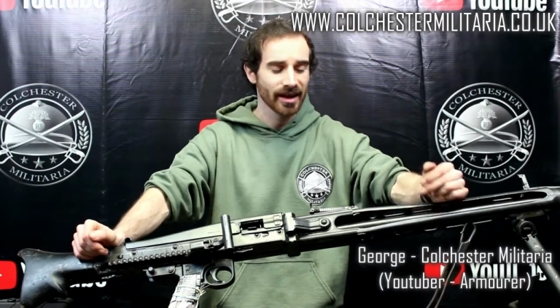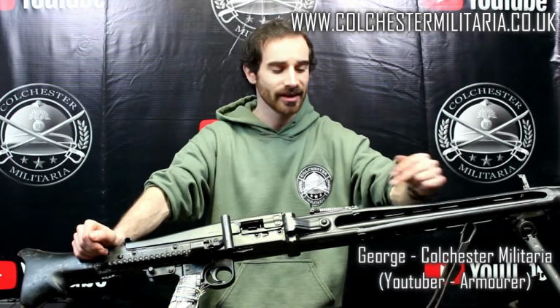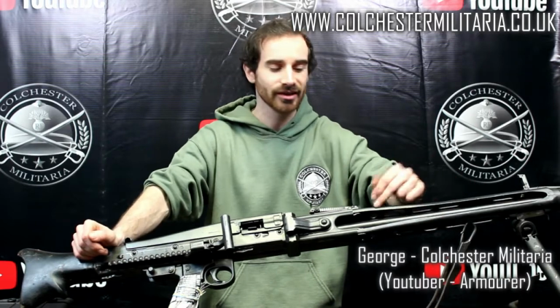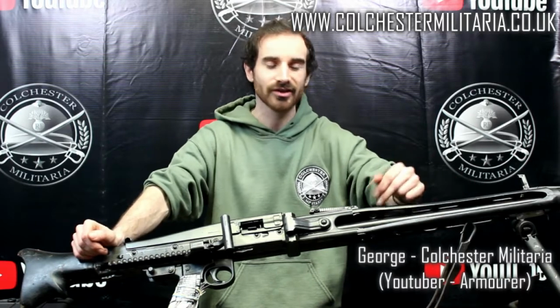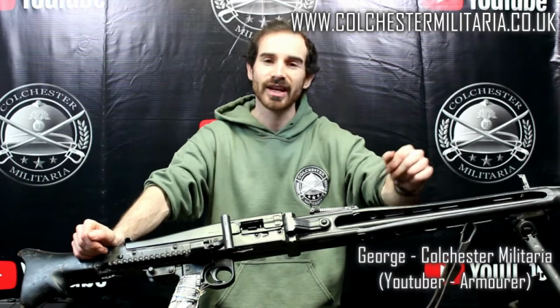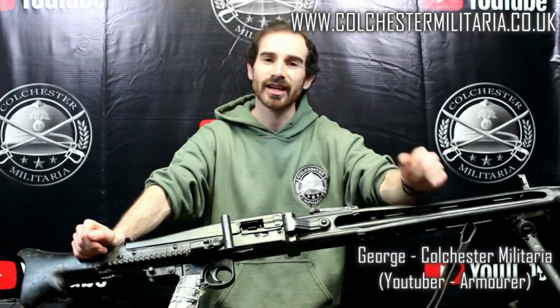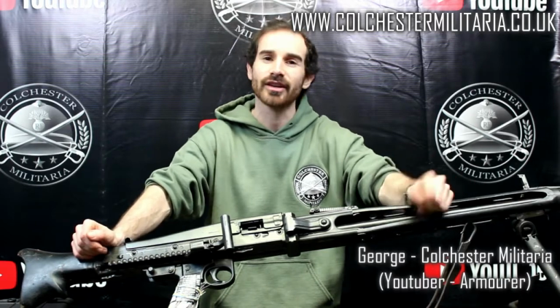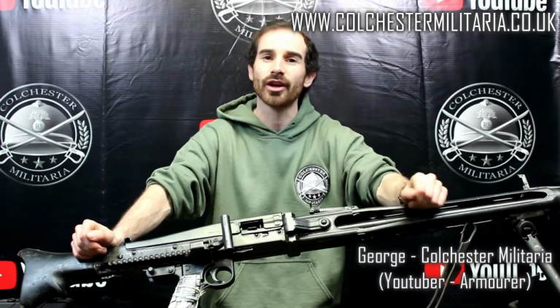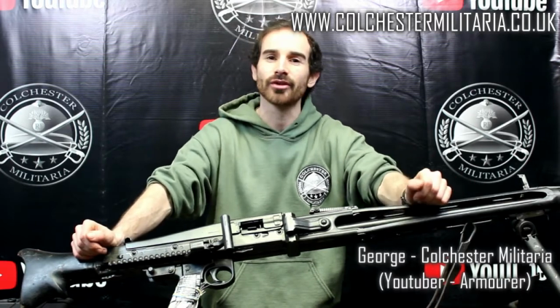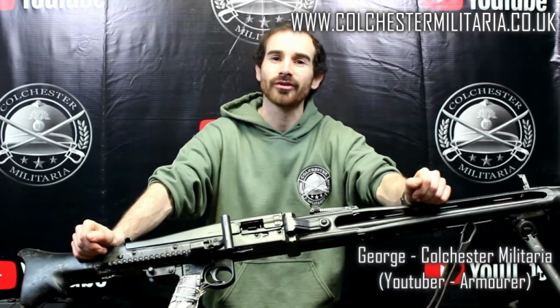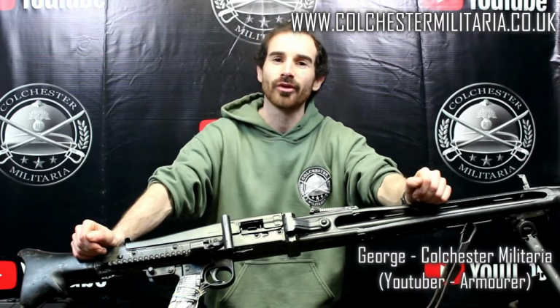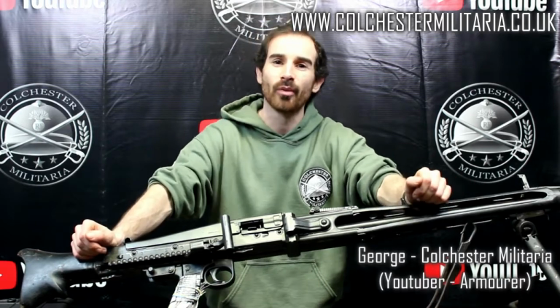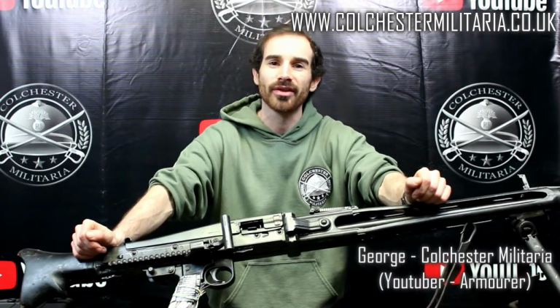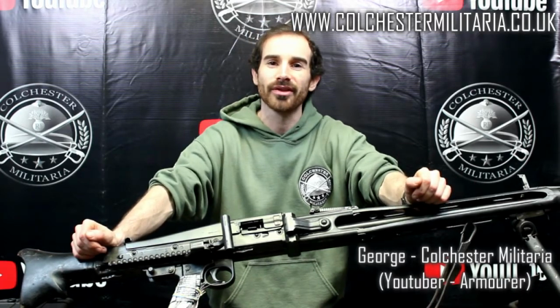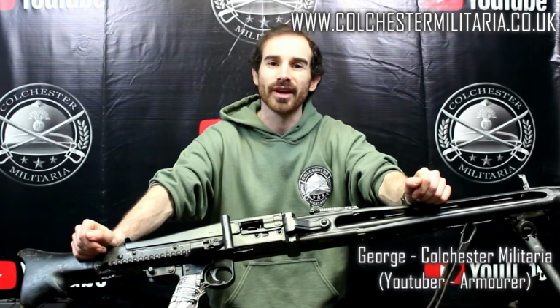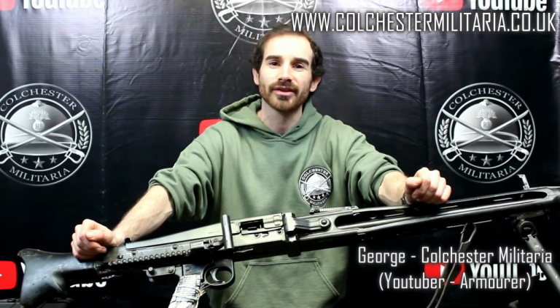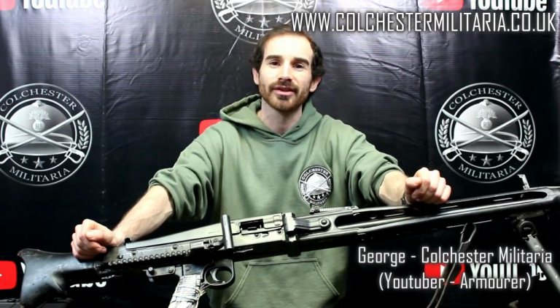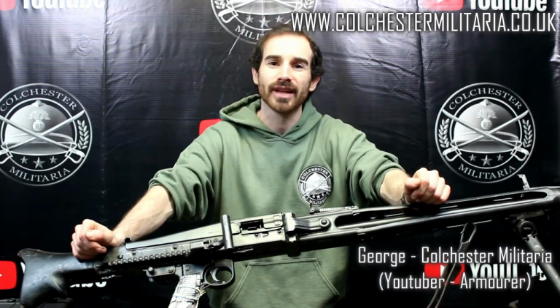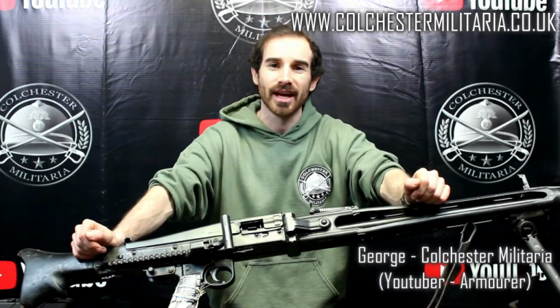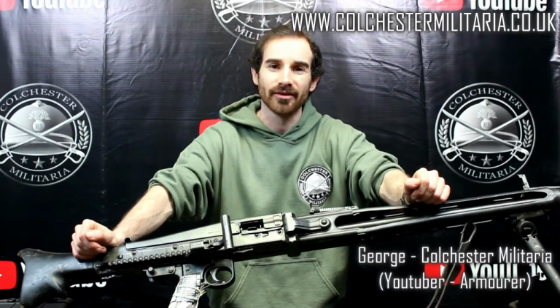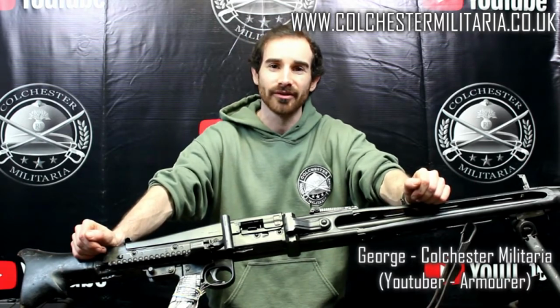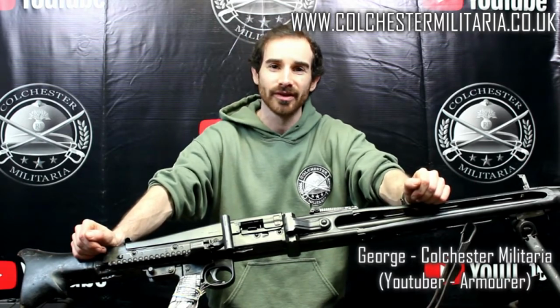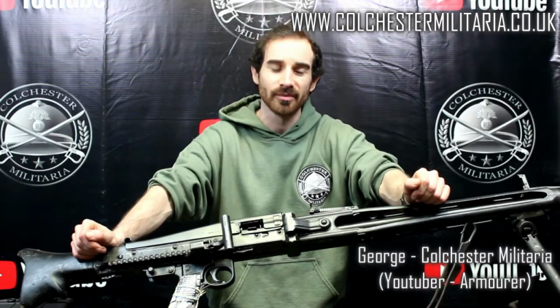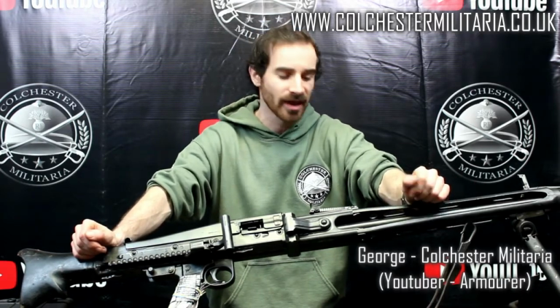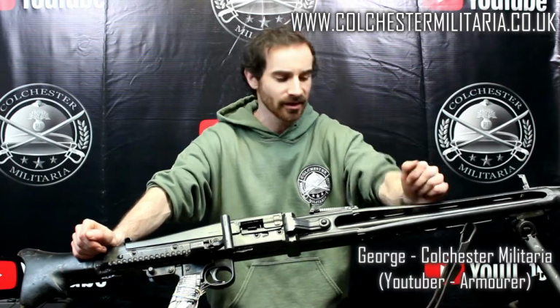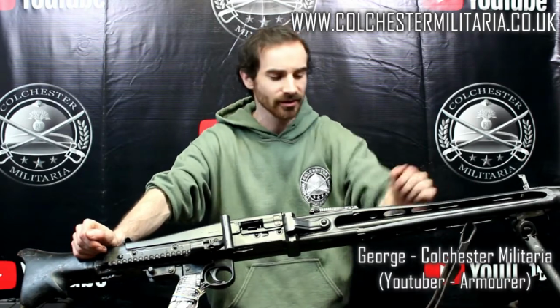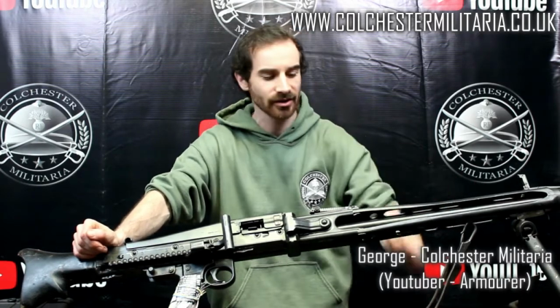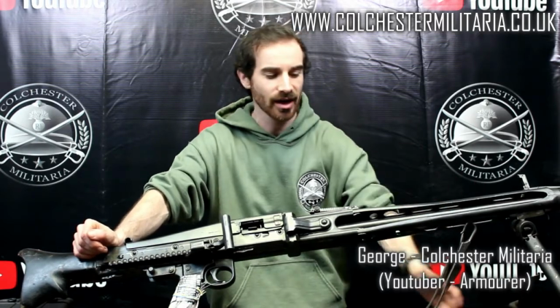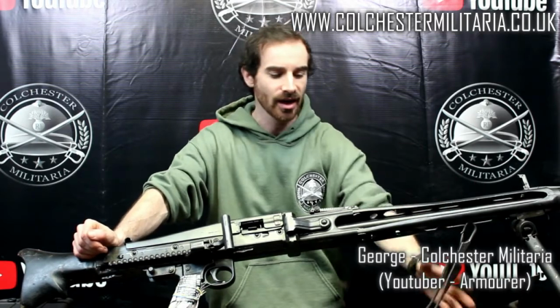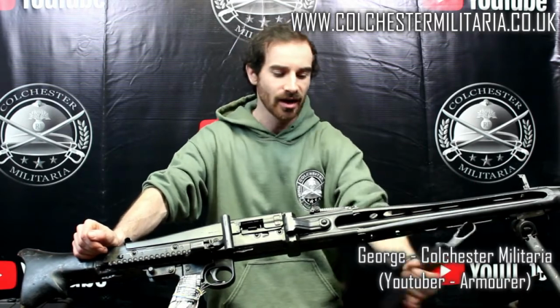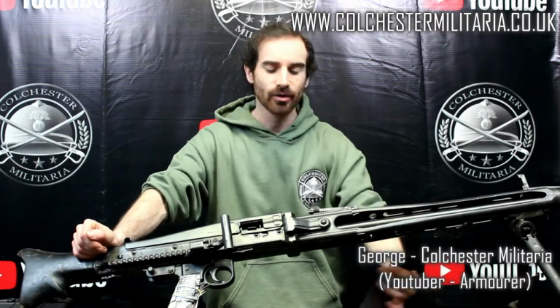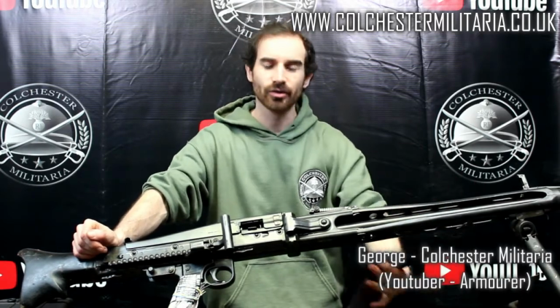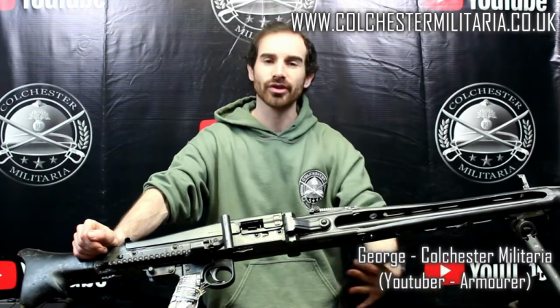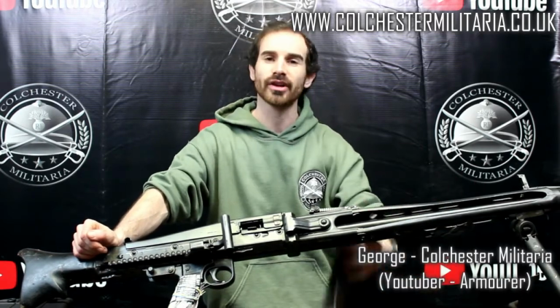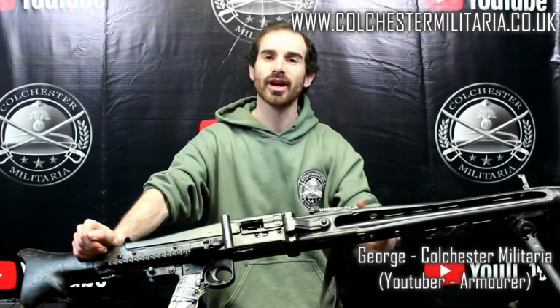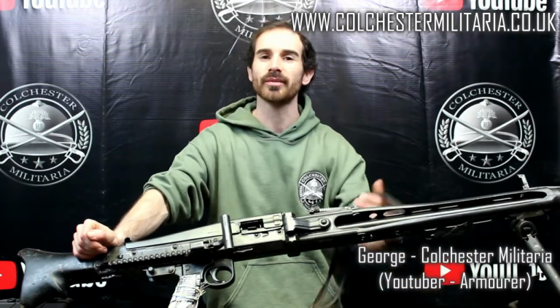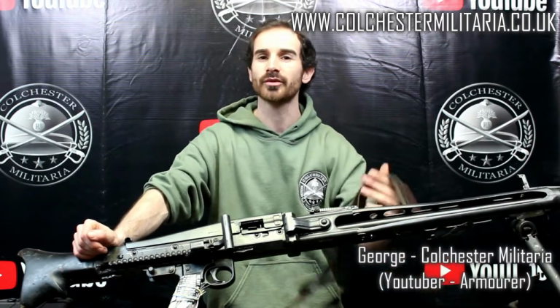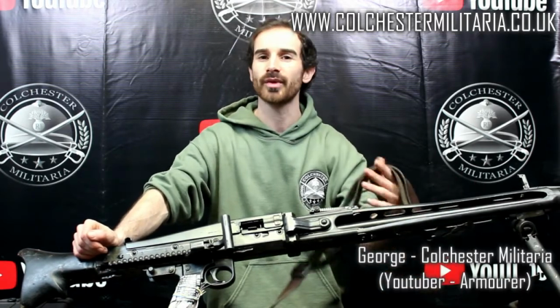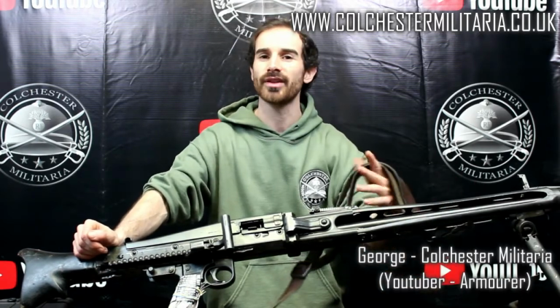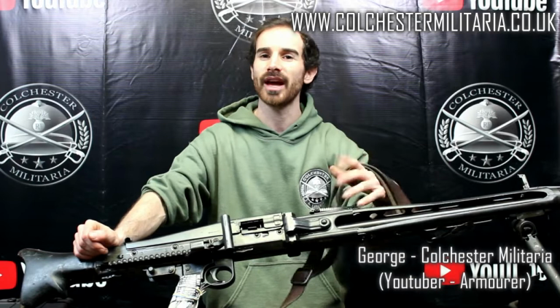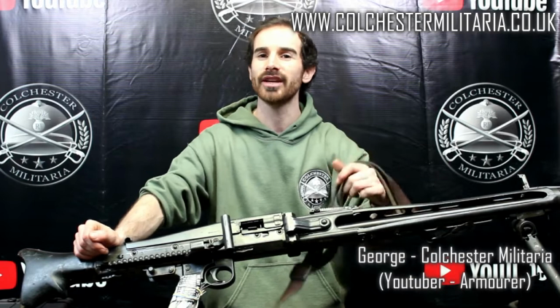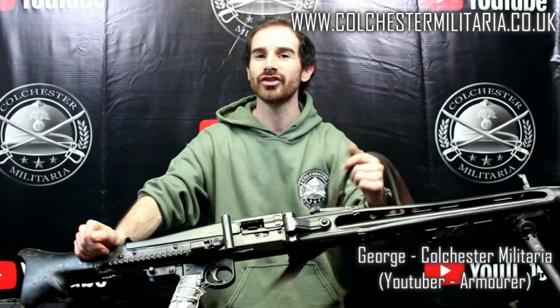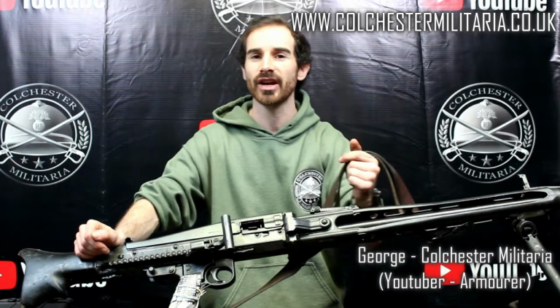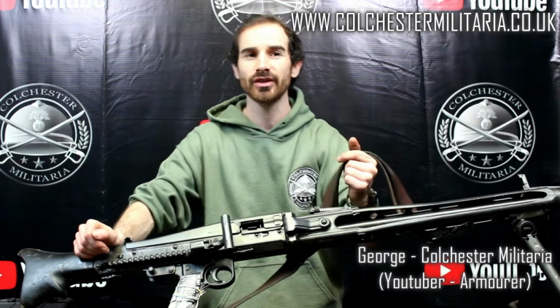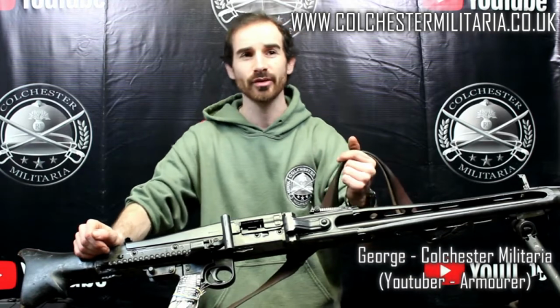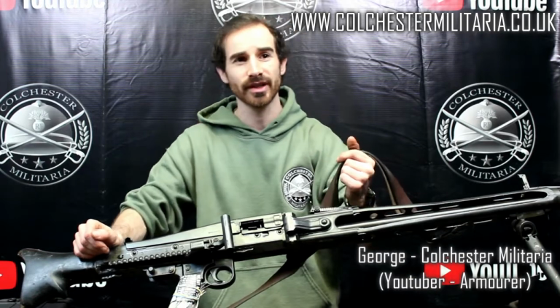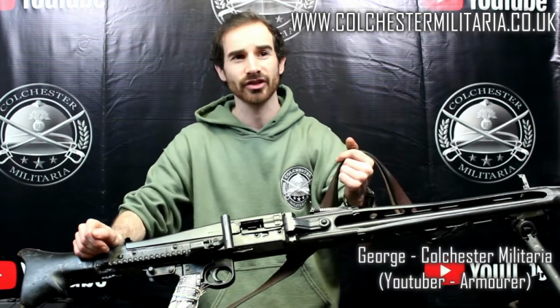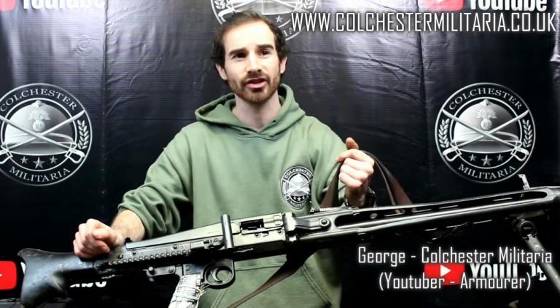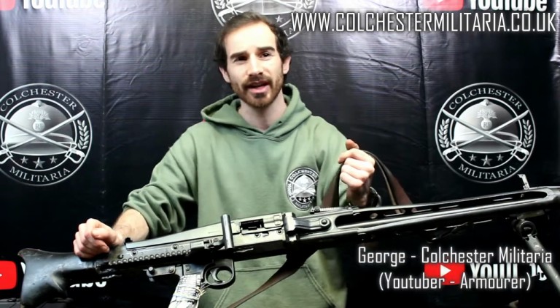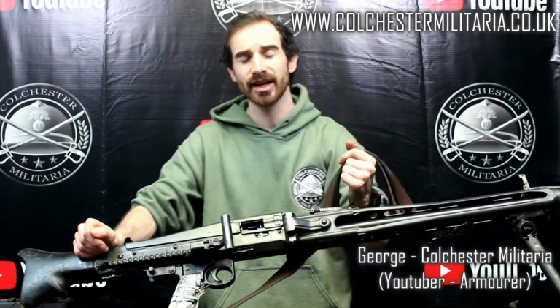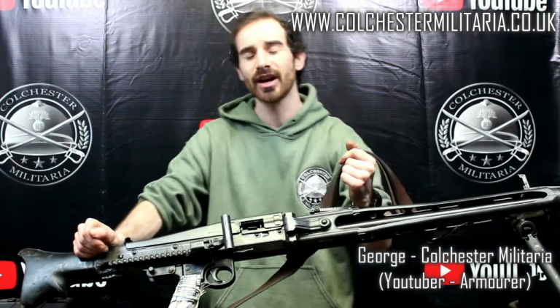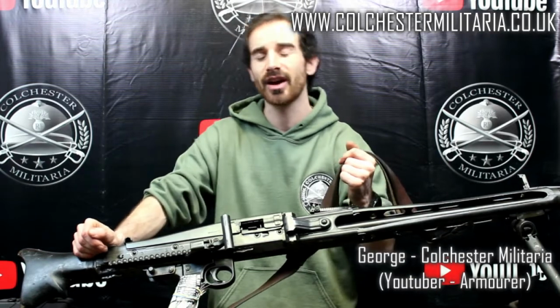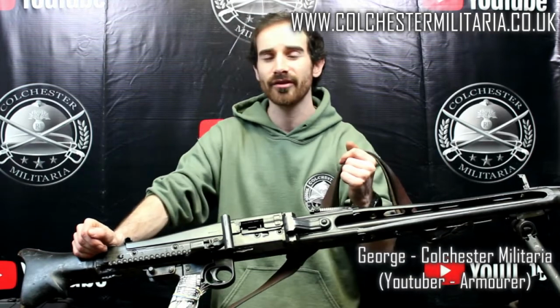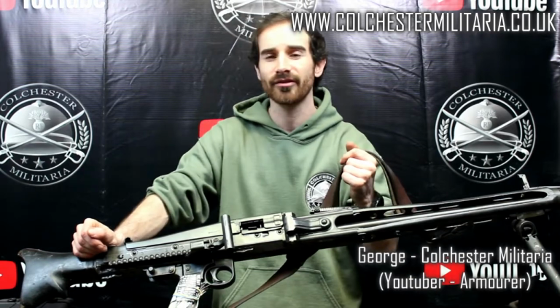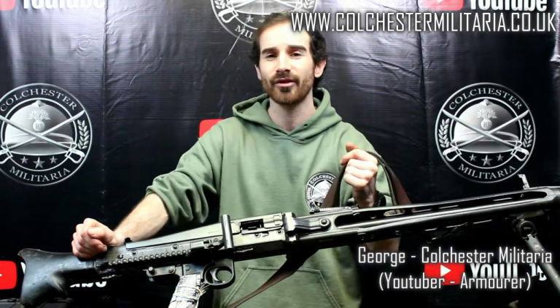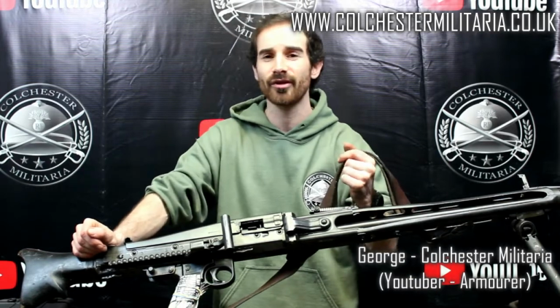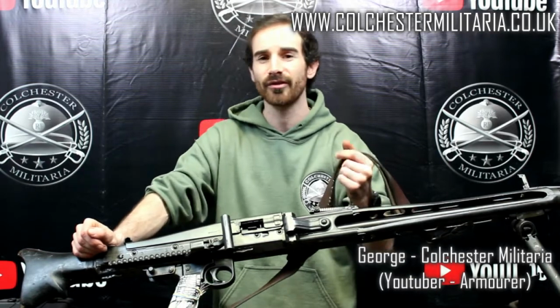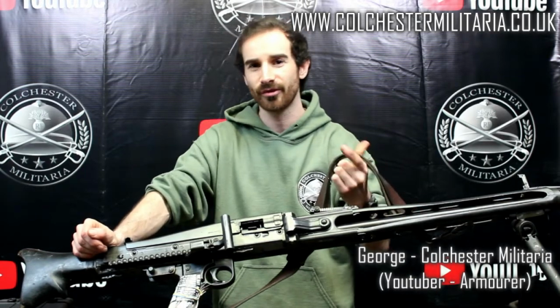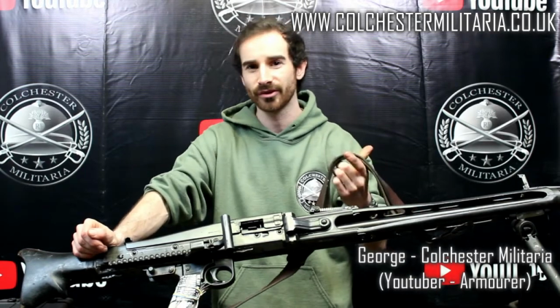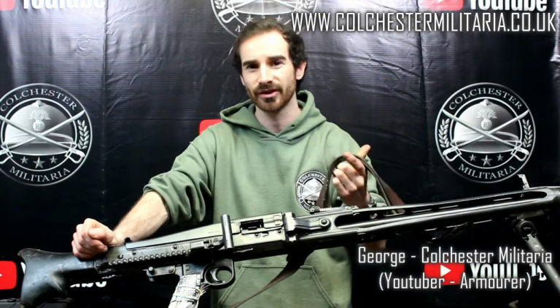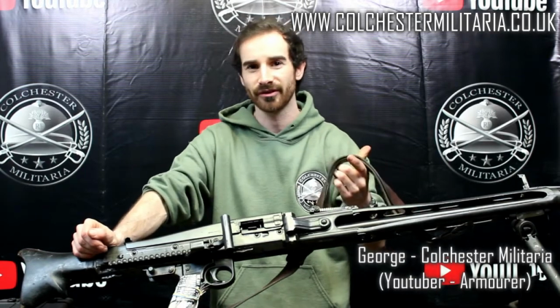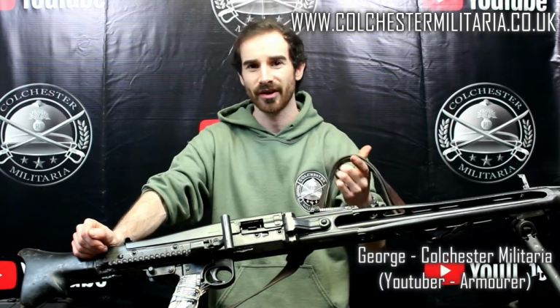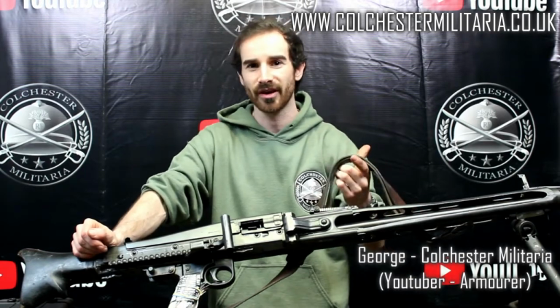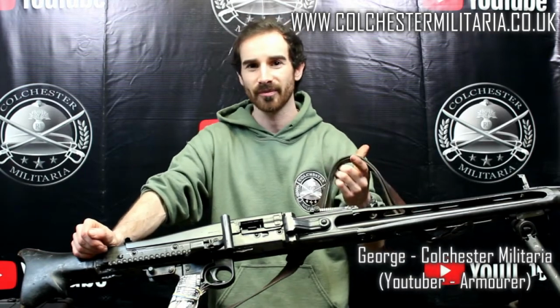This Diak goes for £1,050, and also comes with a genuine sling going for £45.